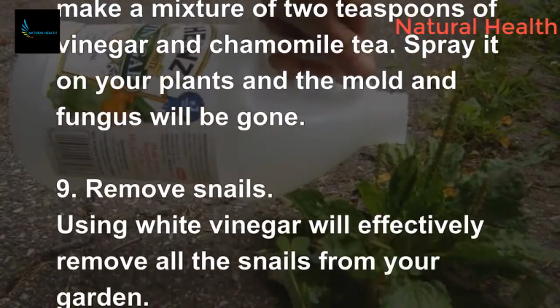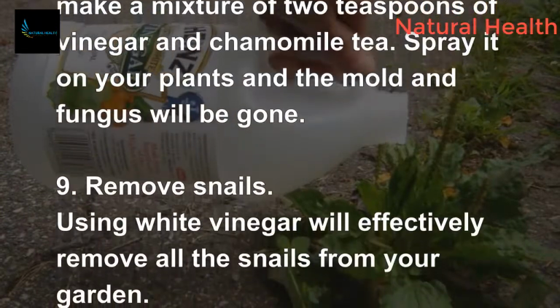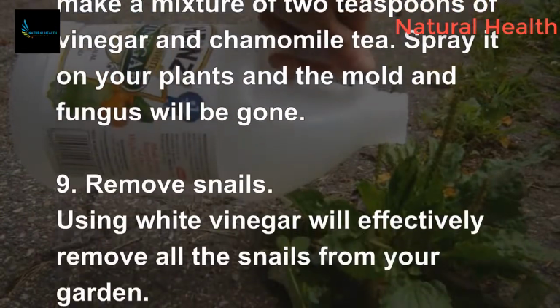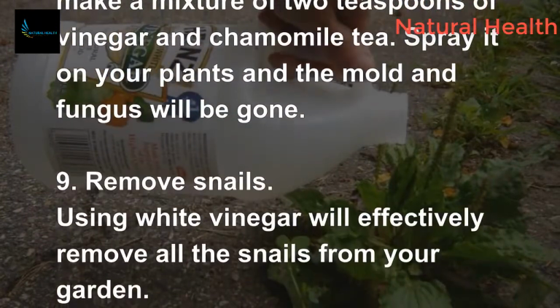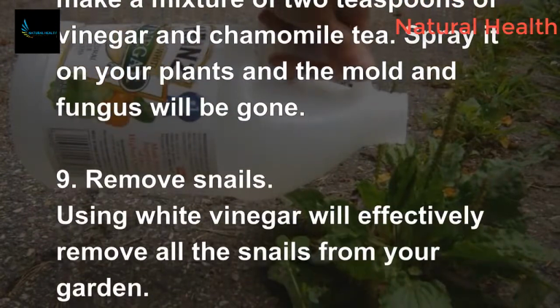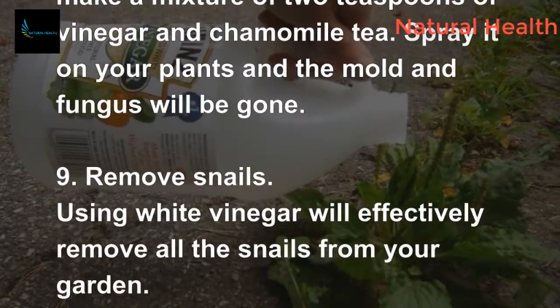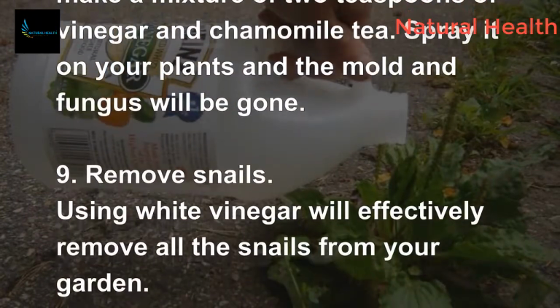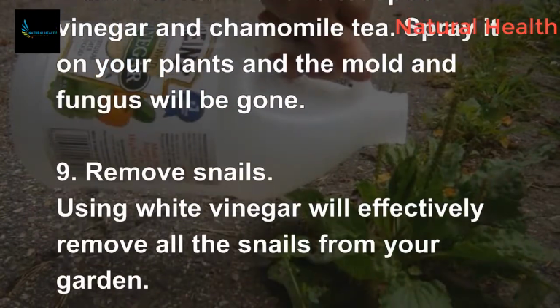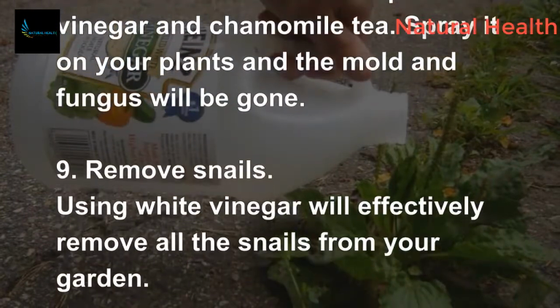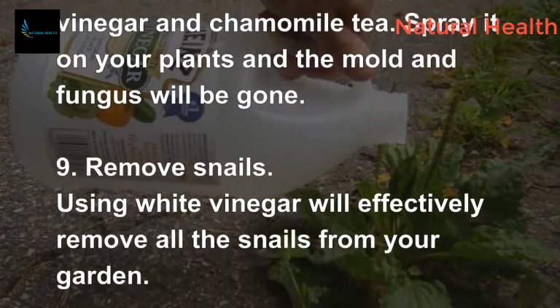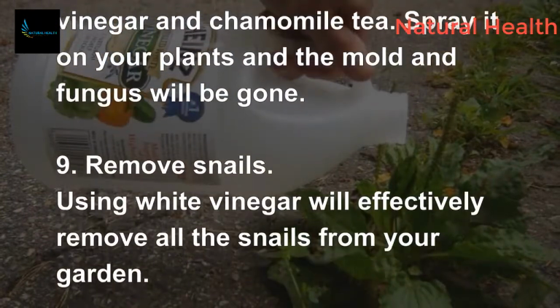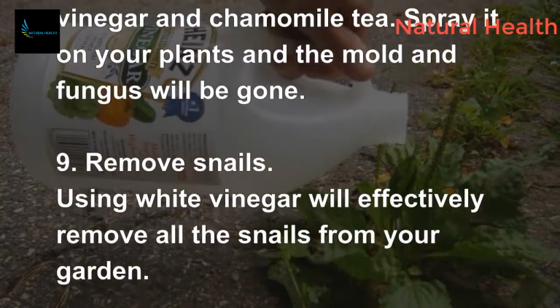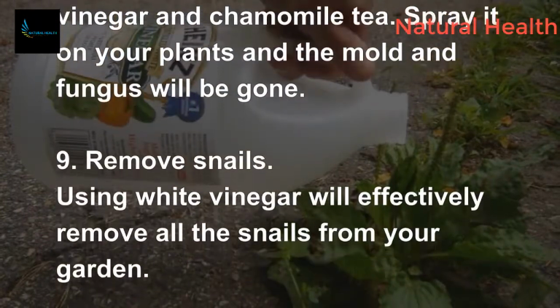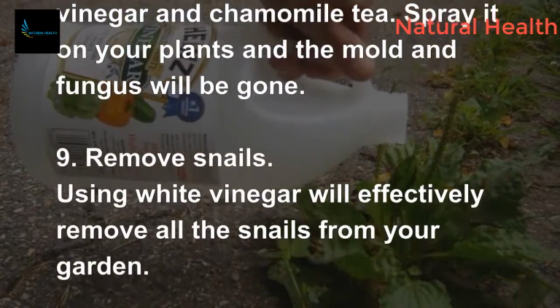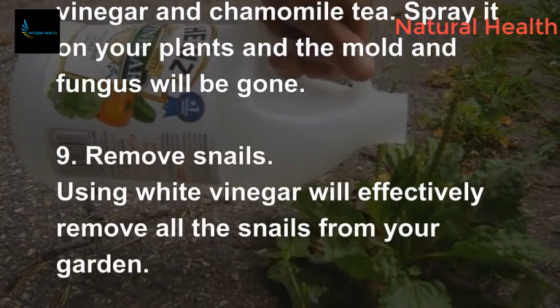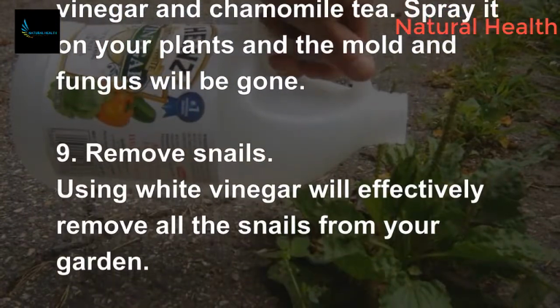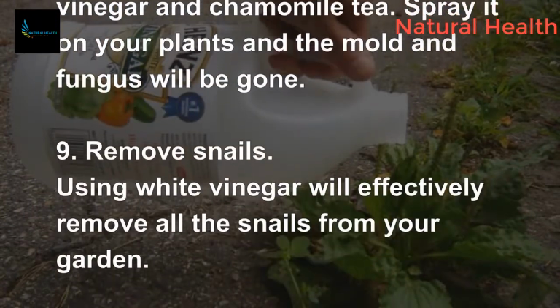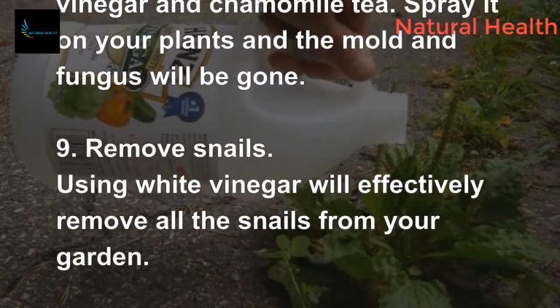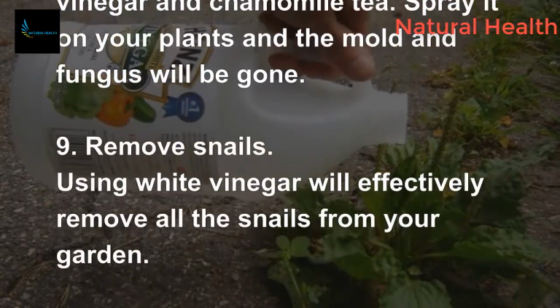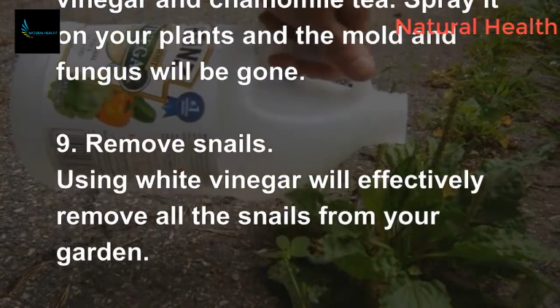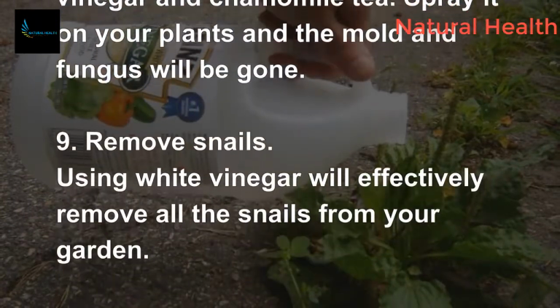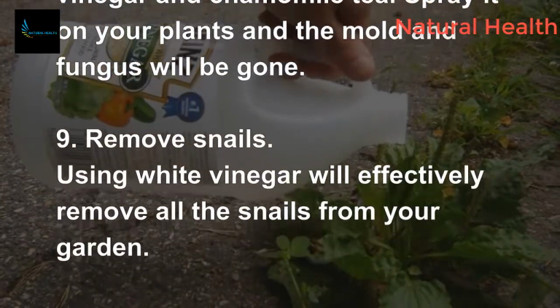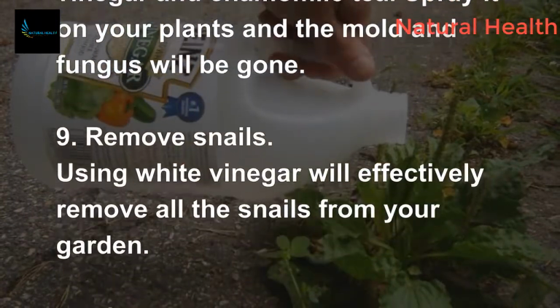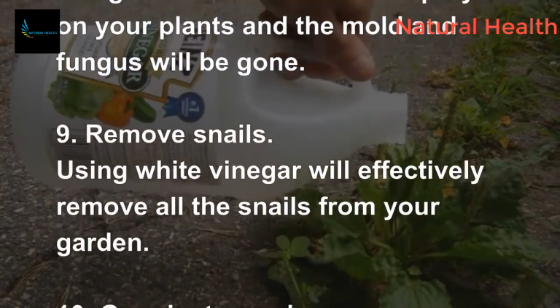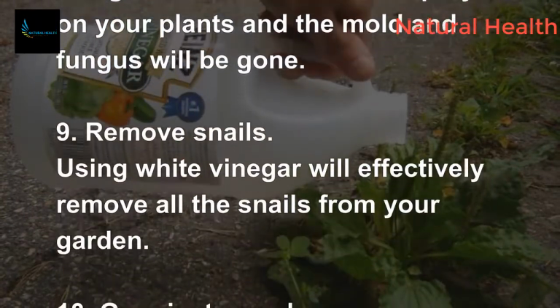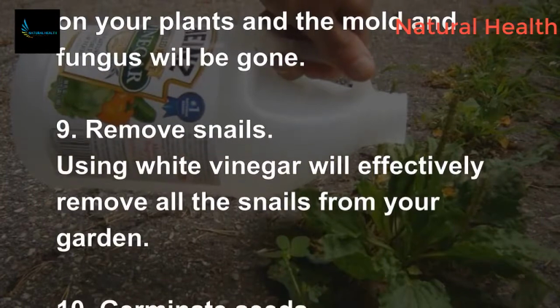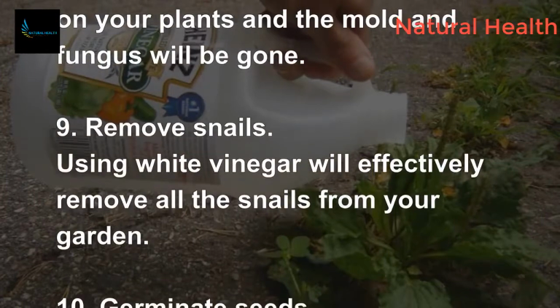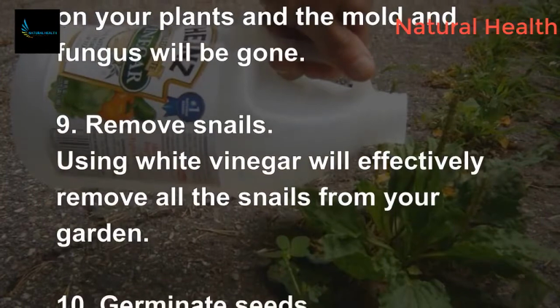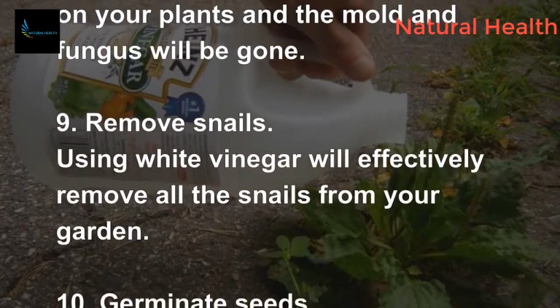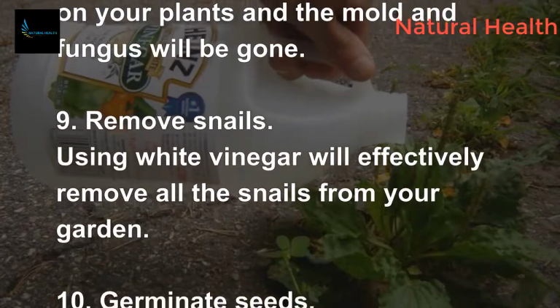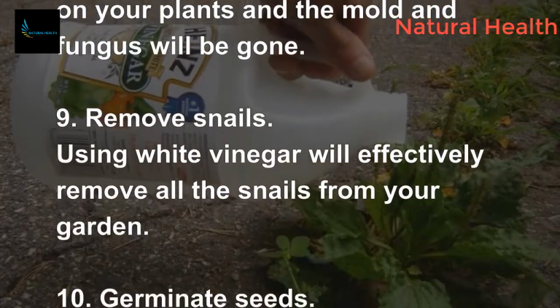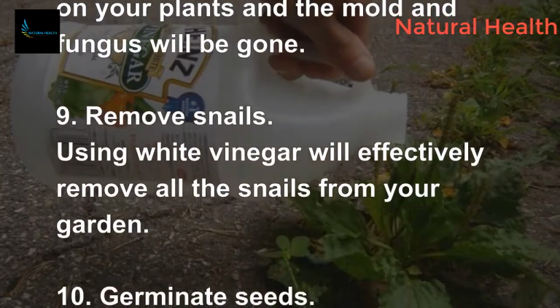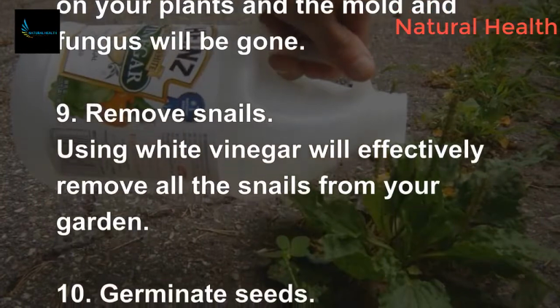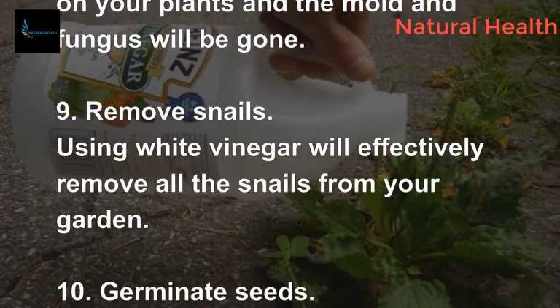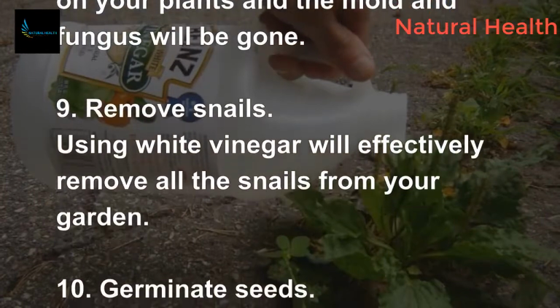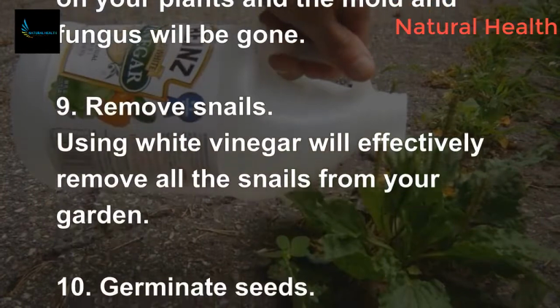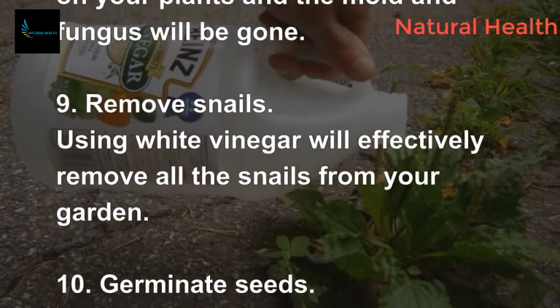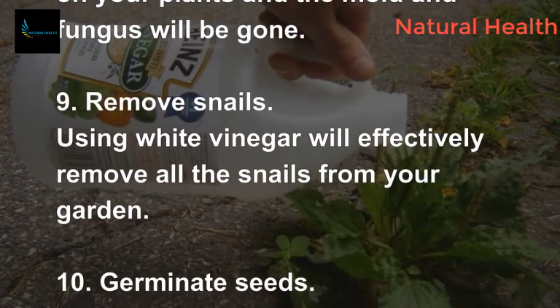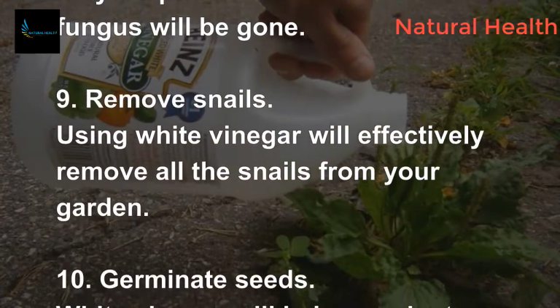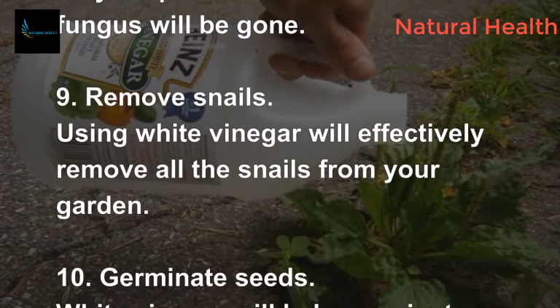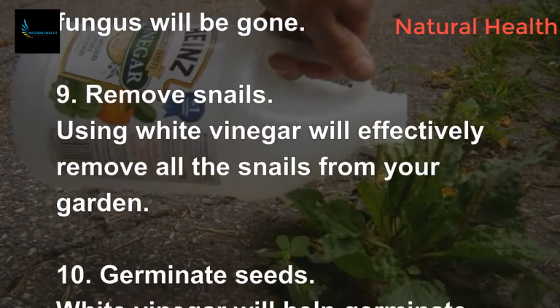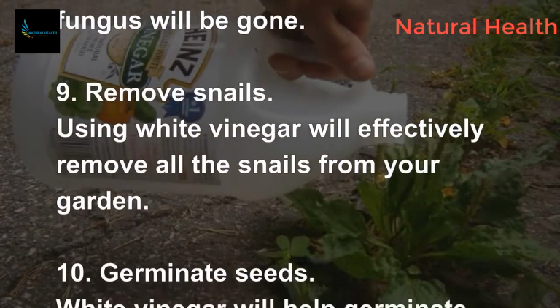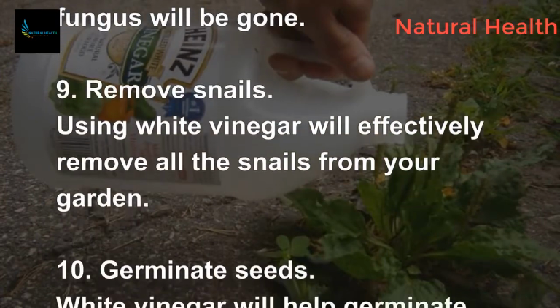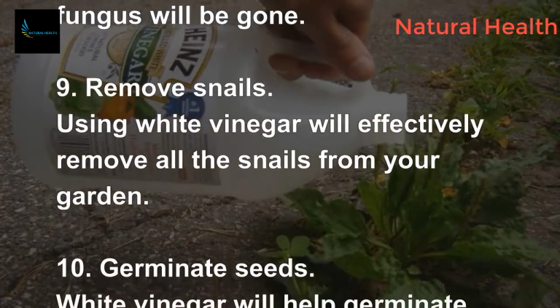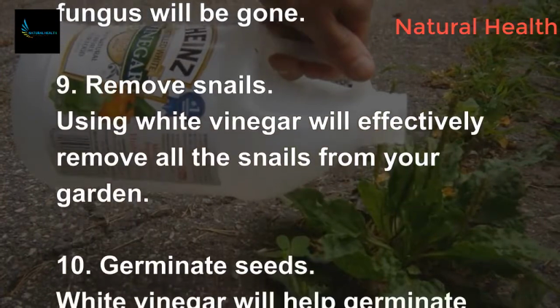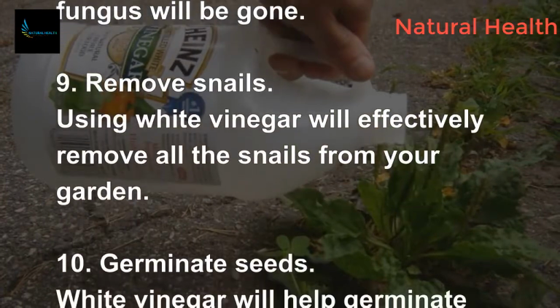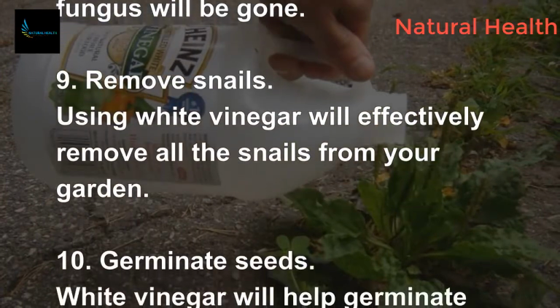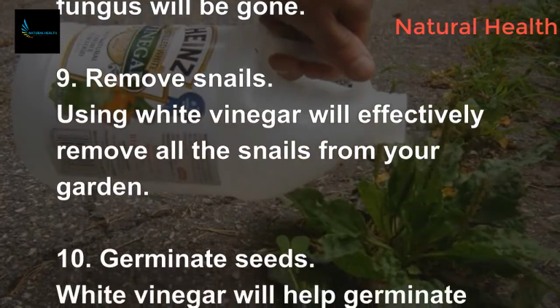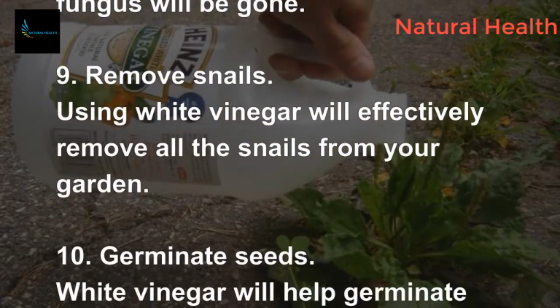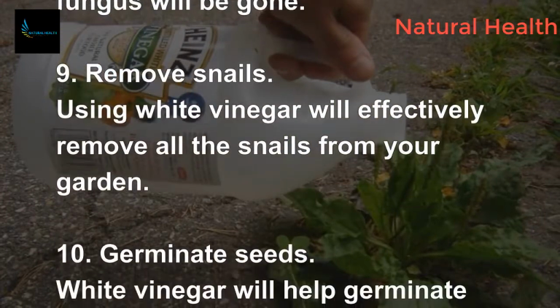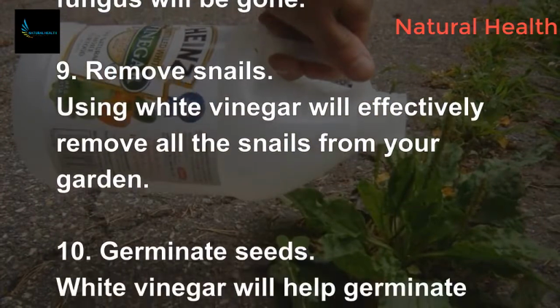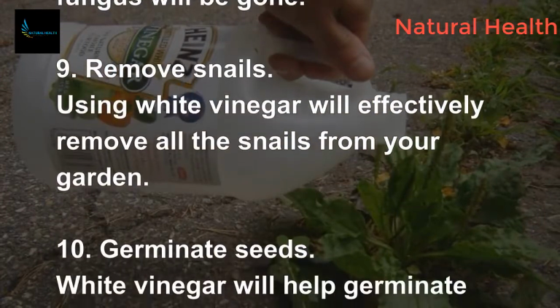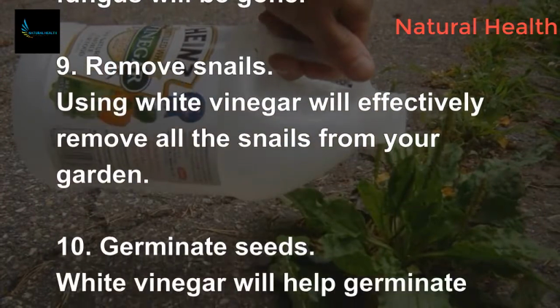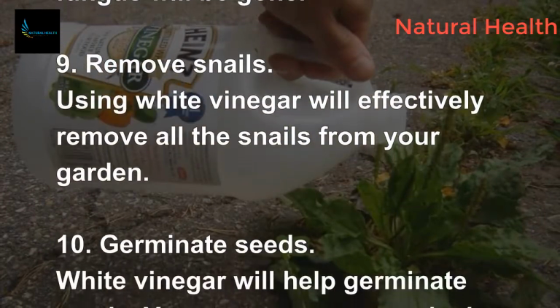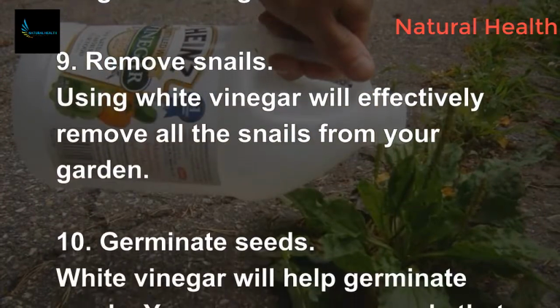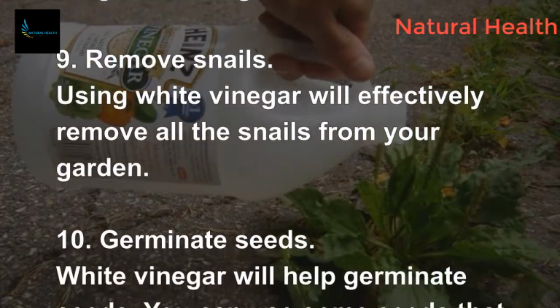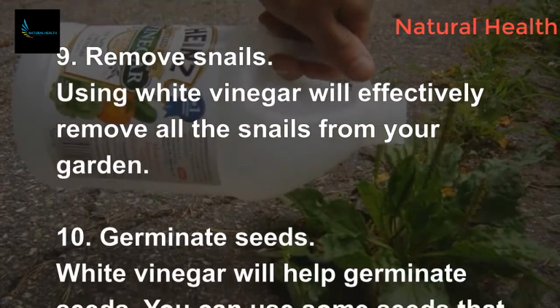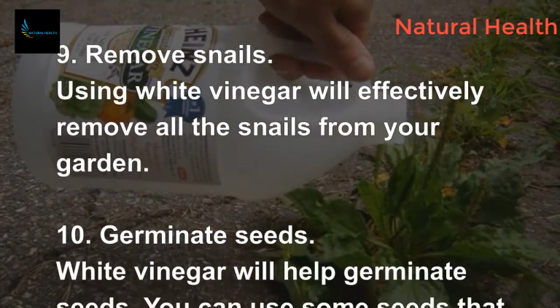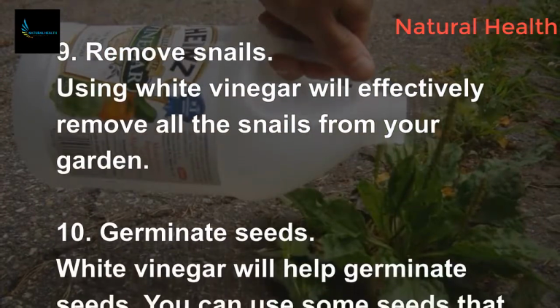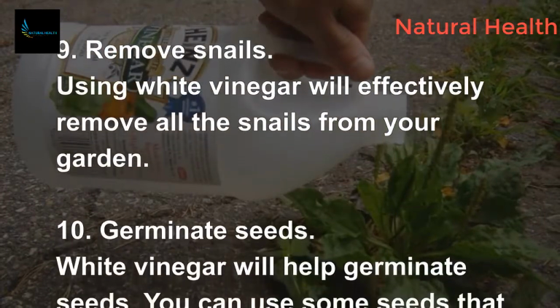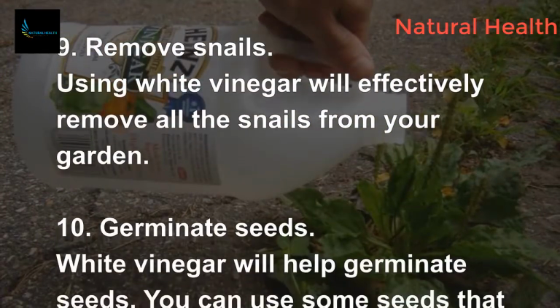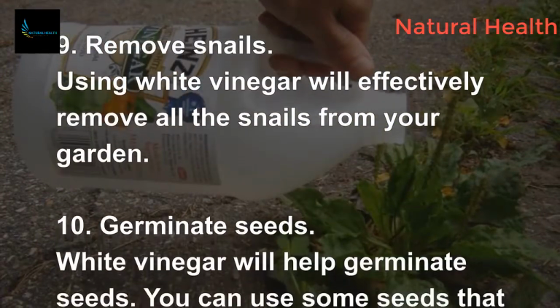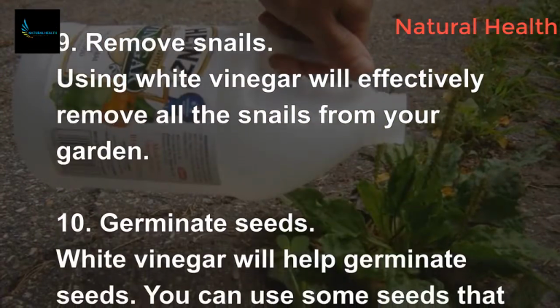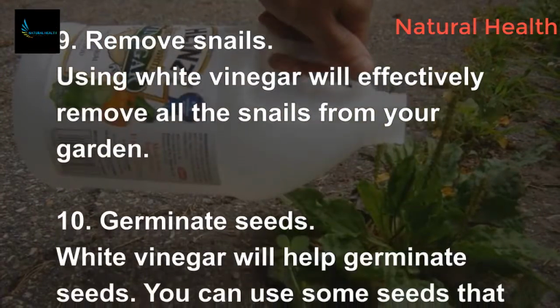9. Remove snails. Using white vinegar will effectively remove all the snails from your garden.